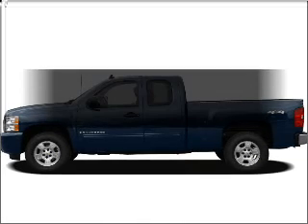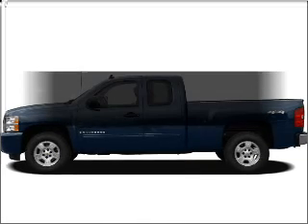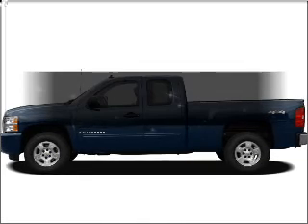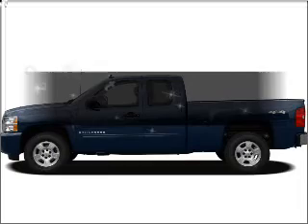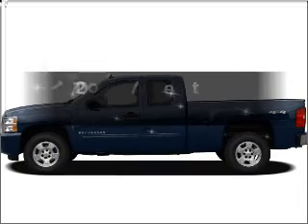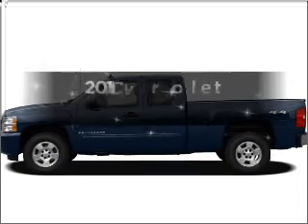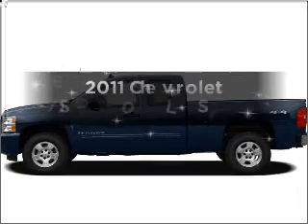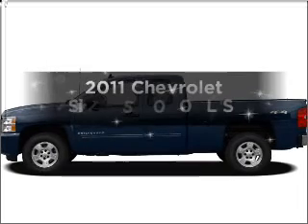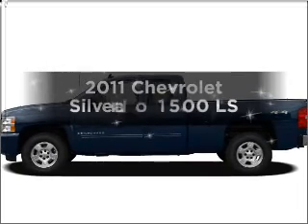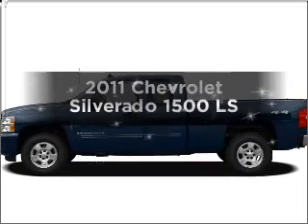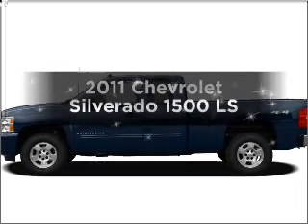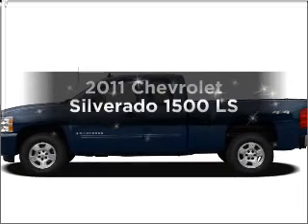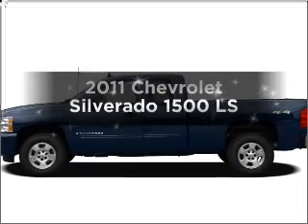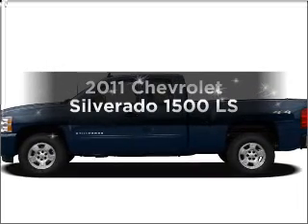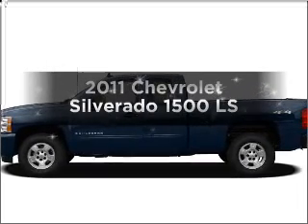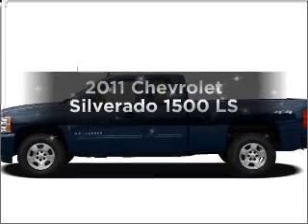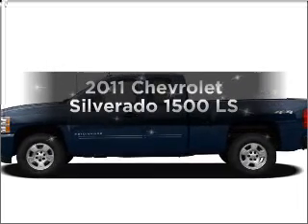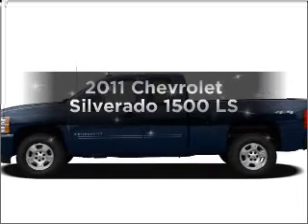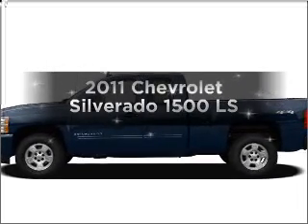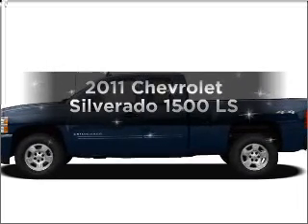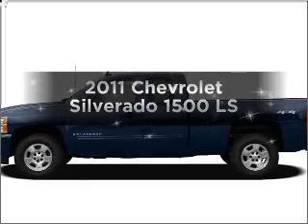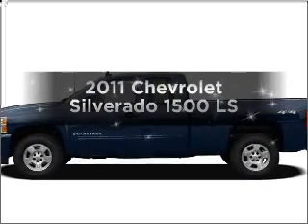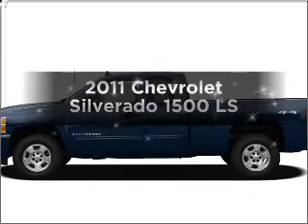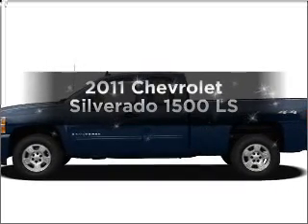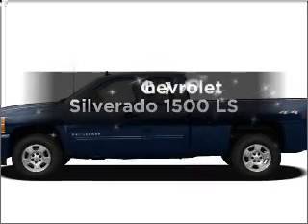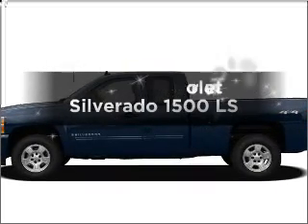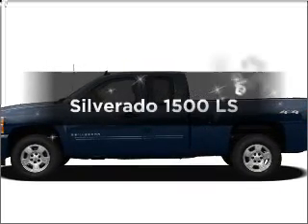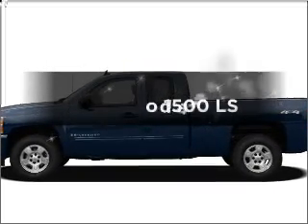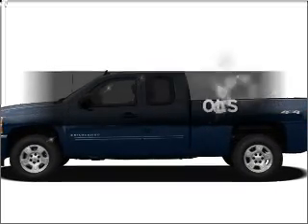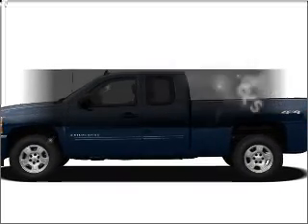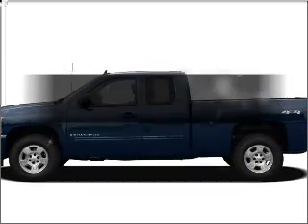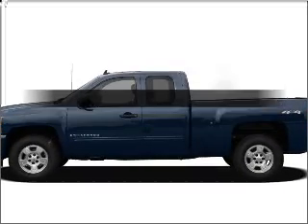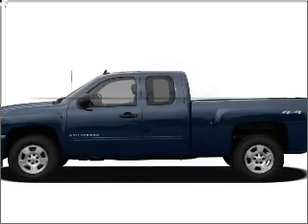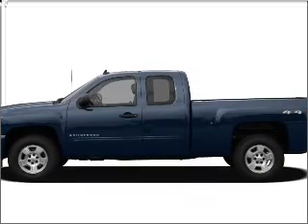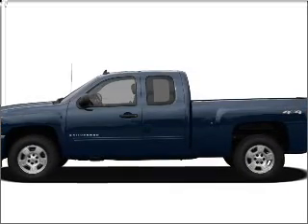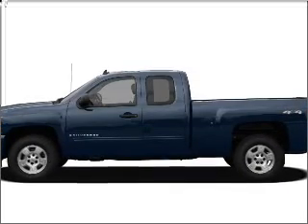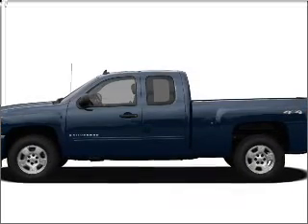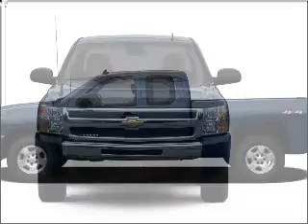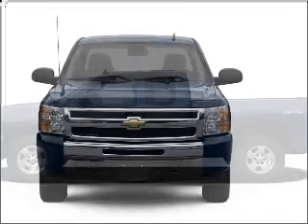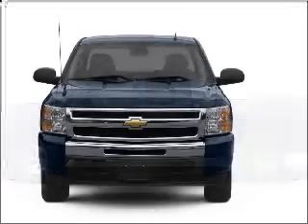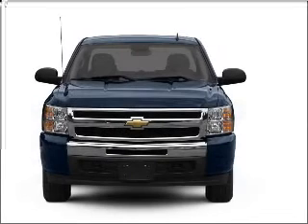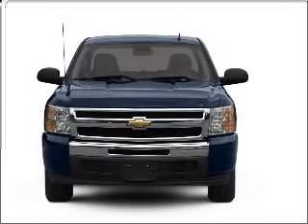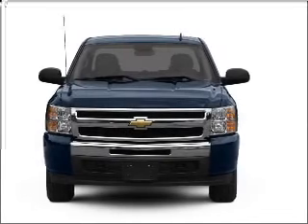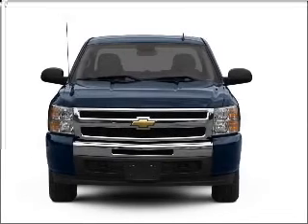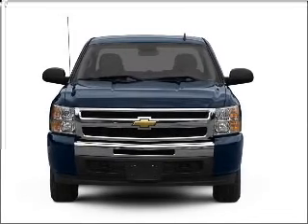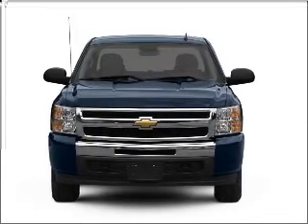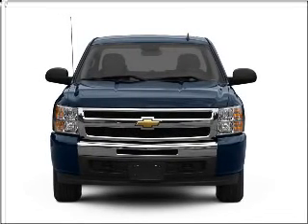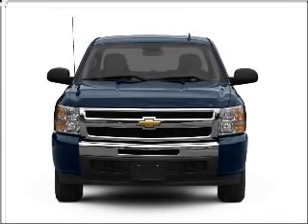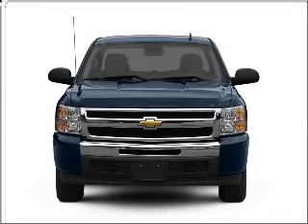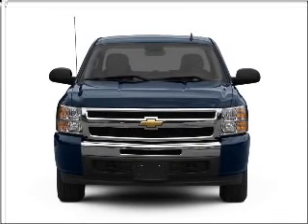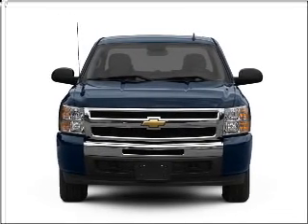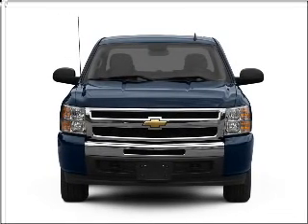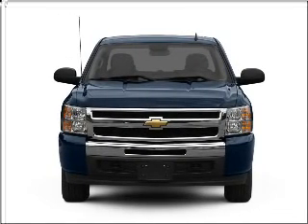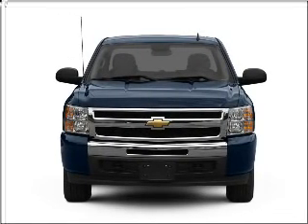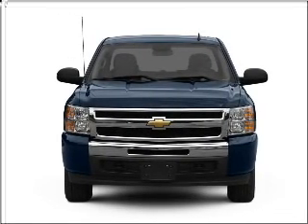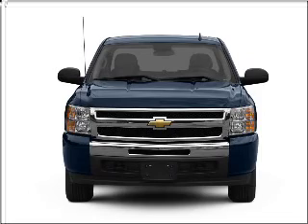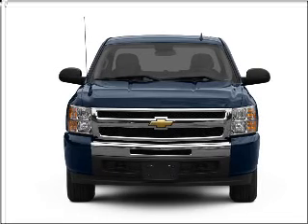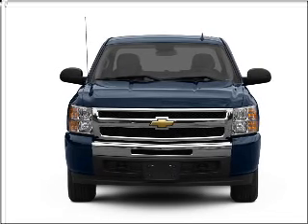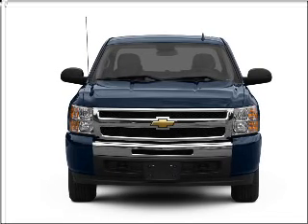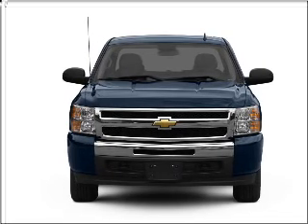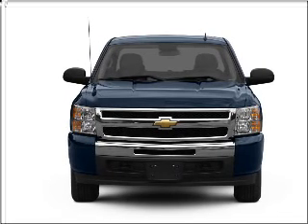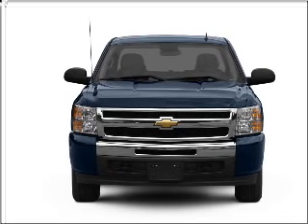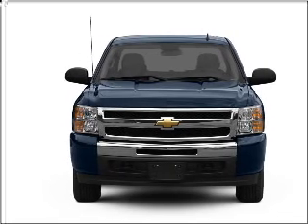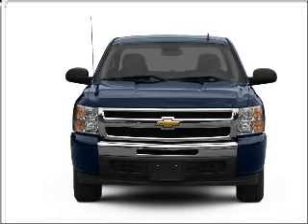Presenting the 2011 Chevrolet Silverado 1500. If you're looking for a first-rate auto, this one could be yours today.